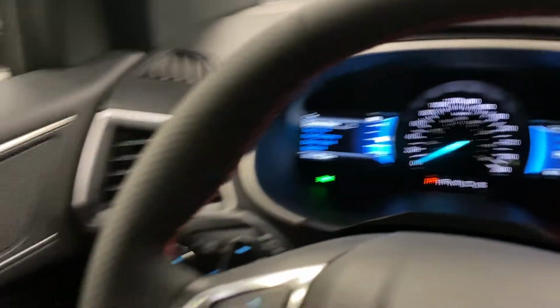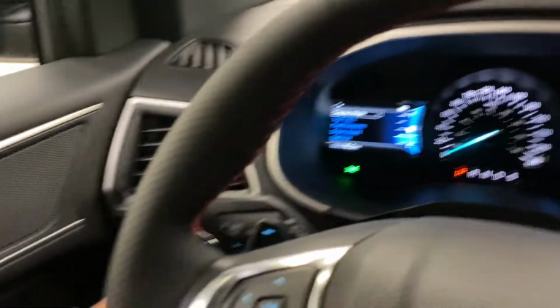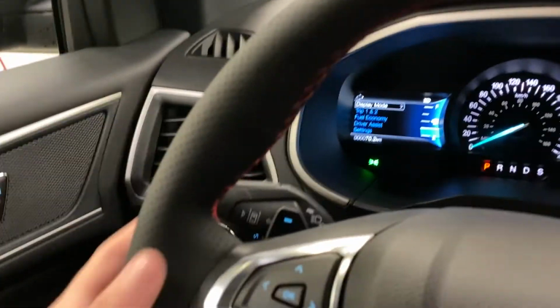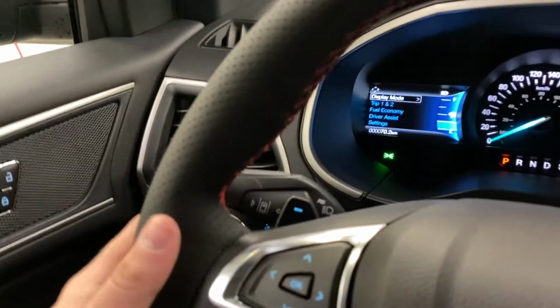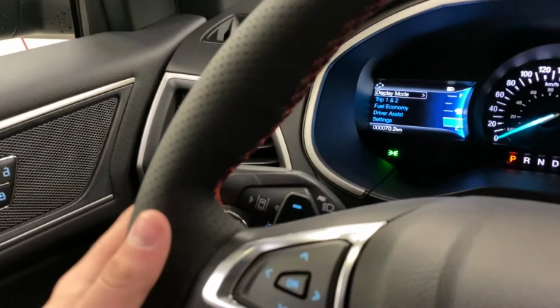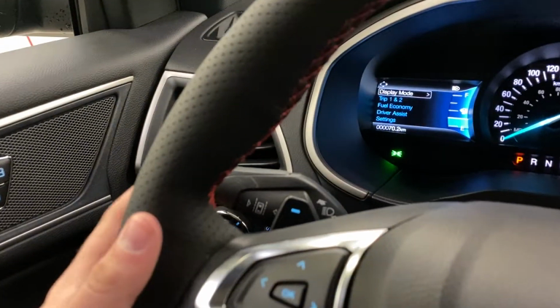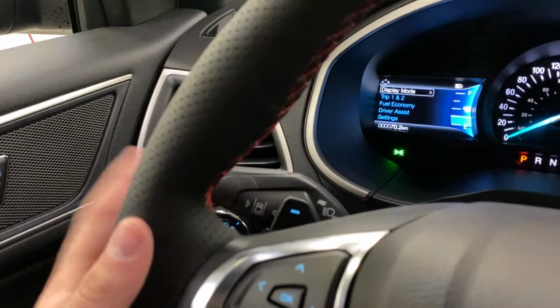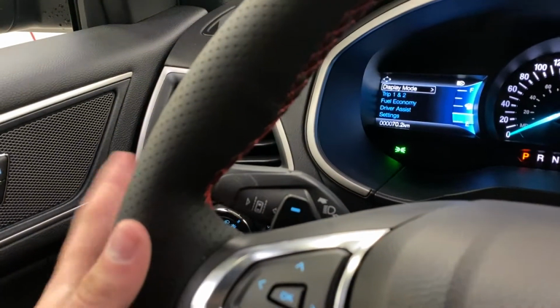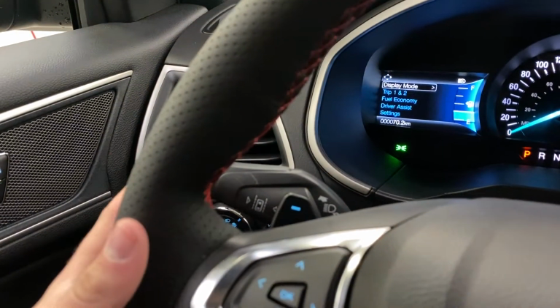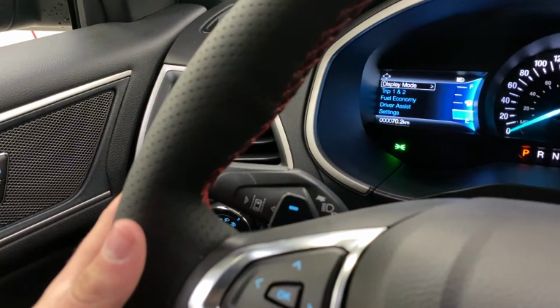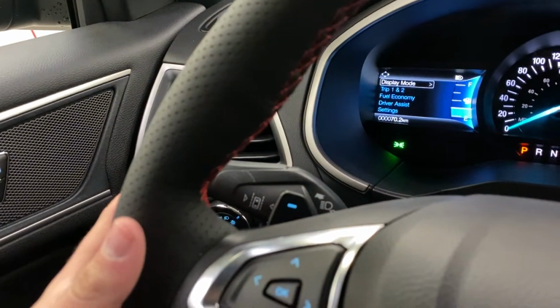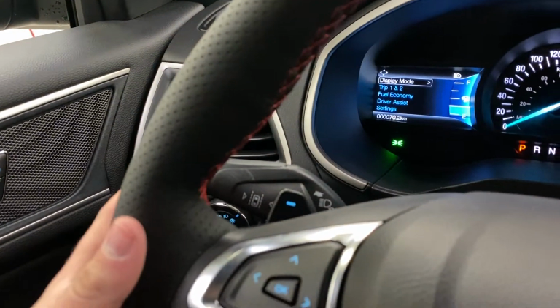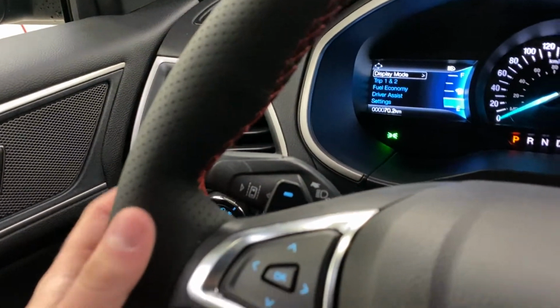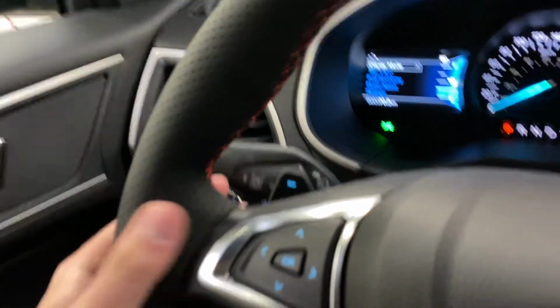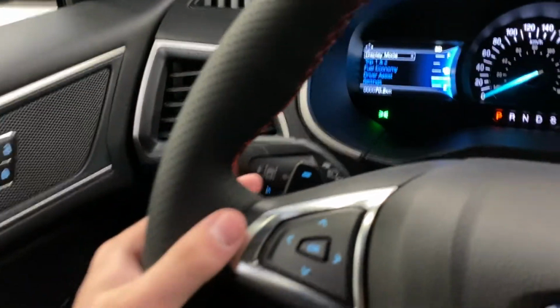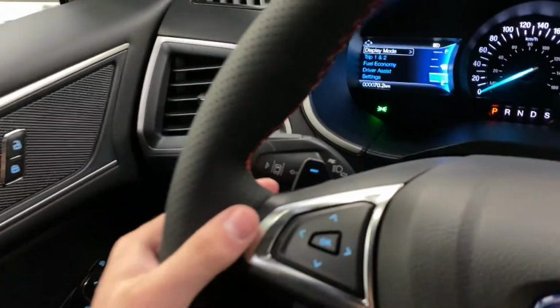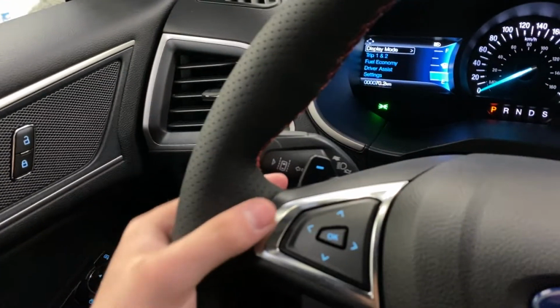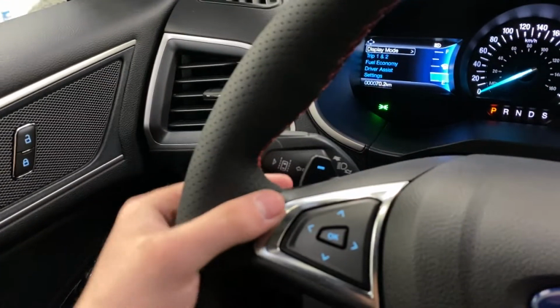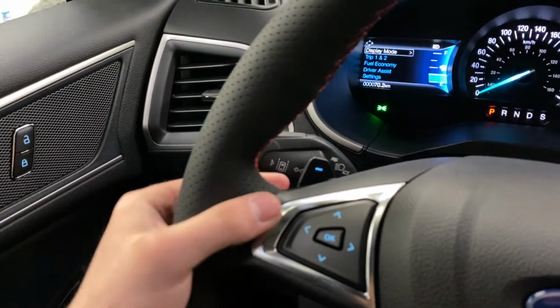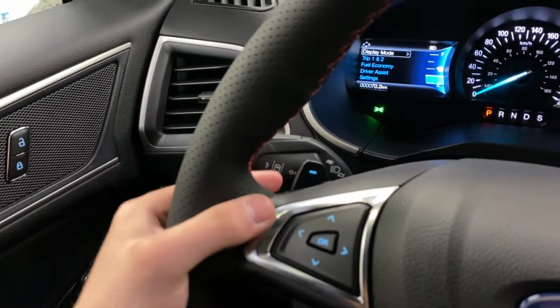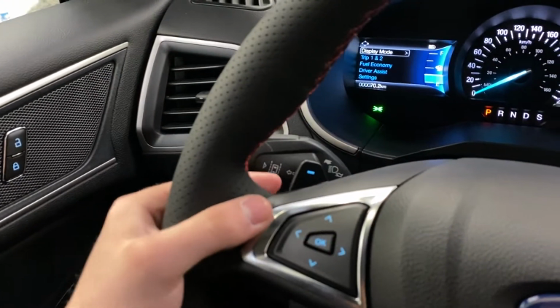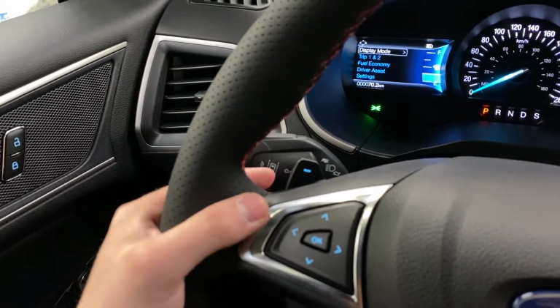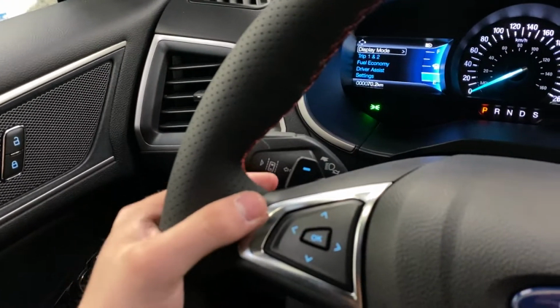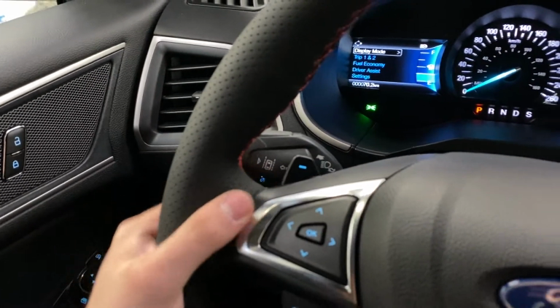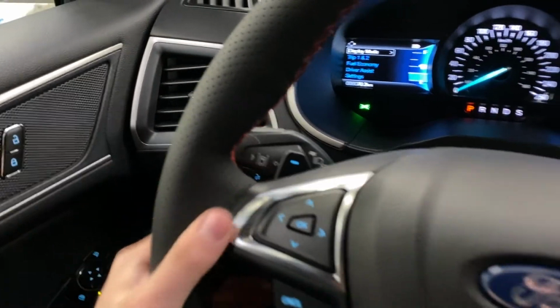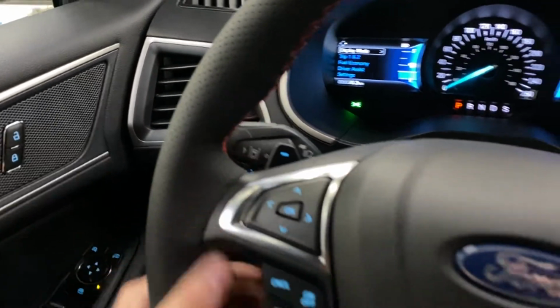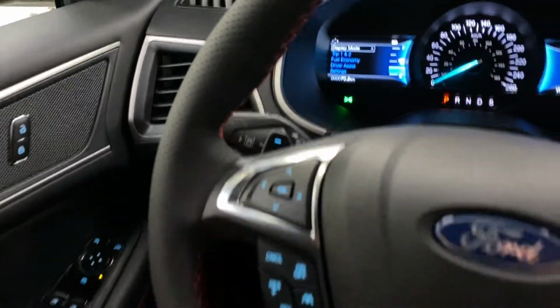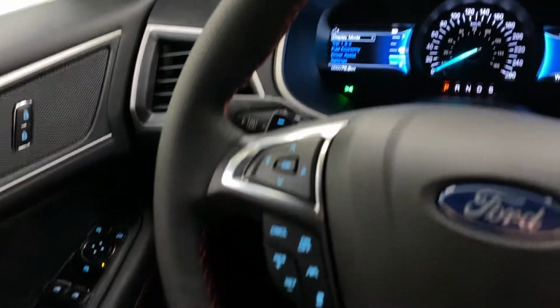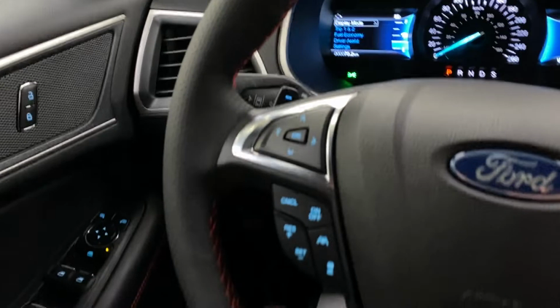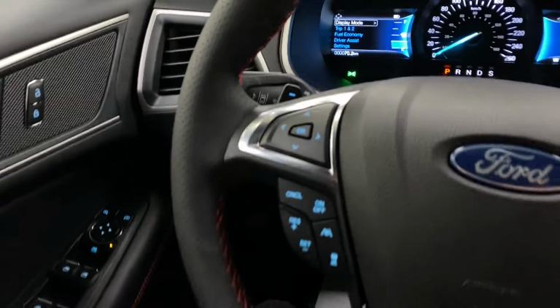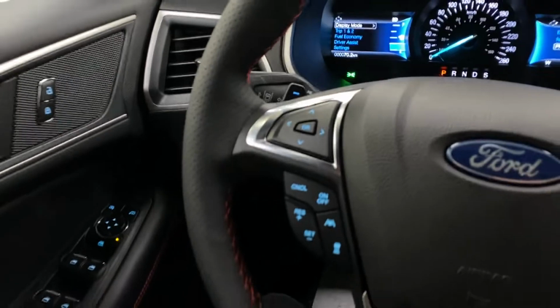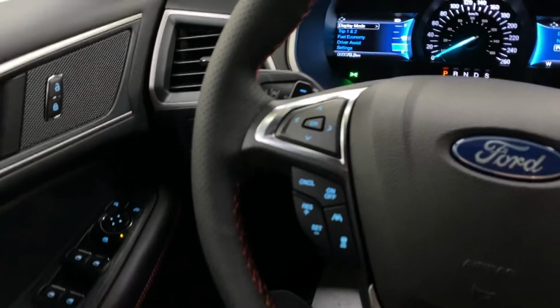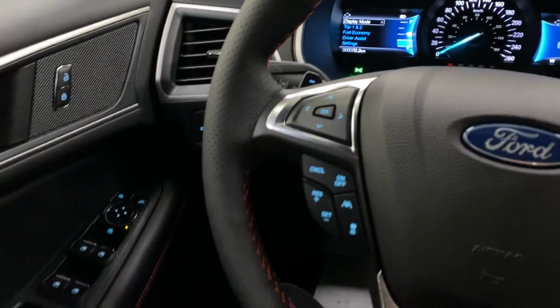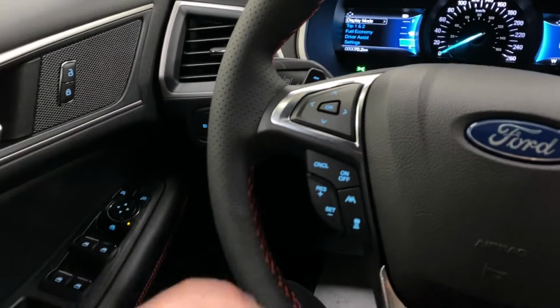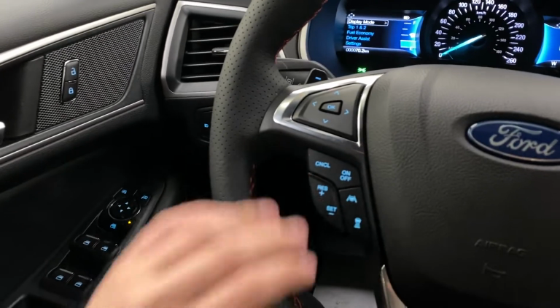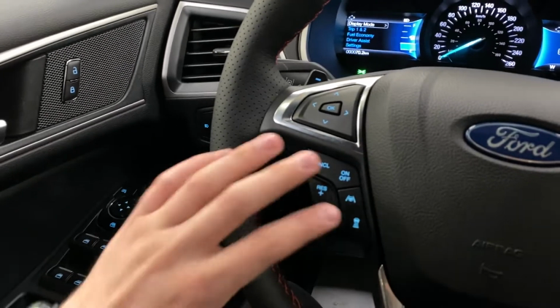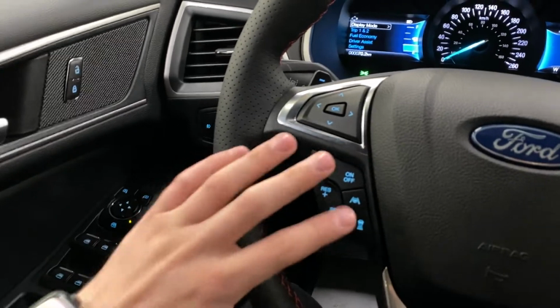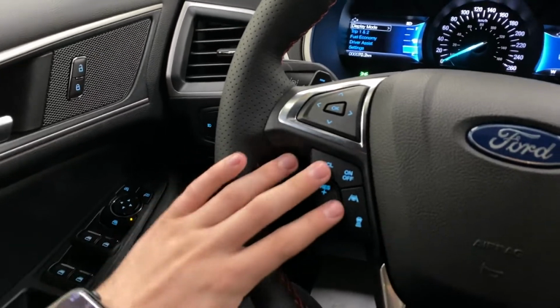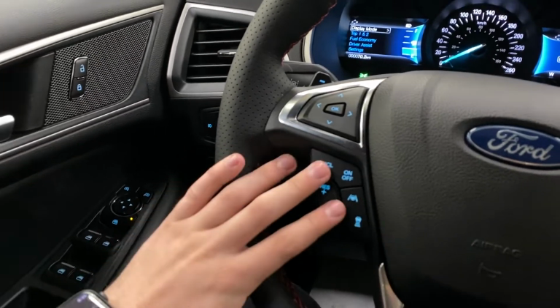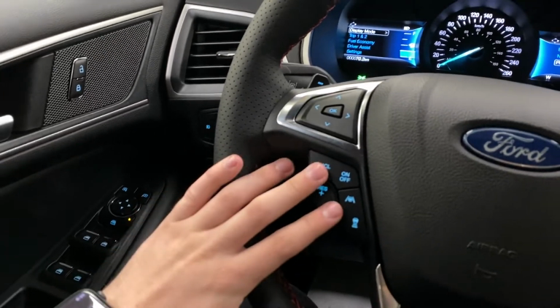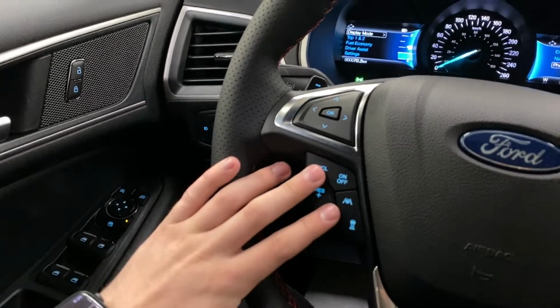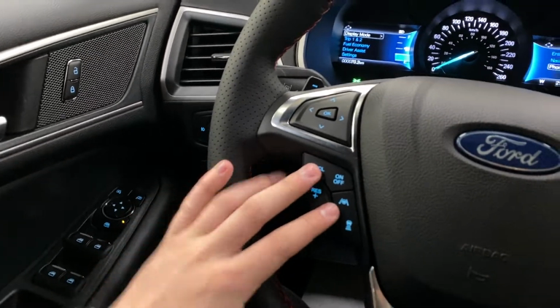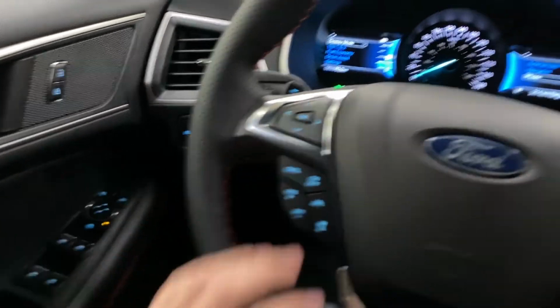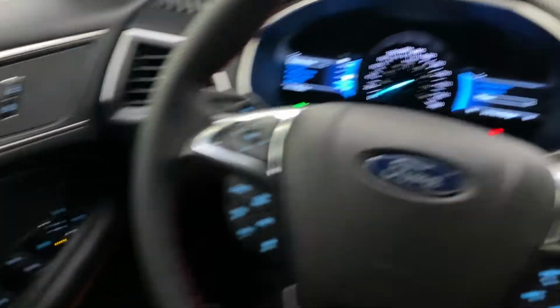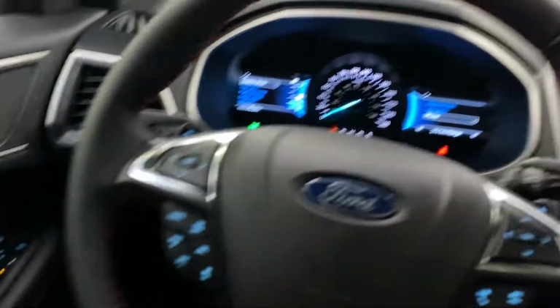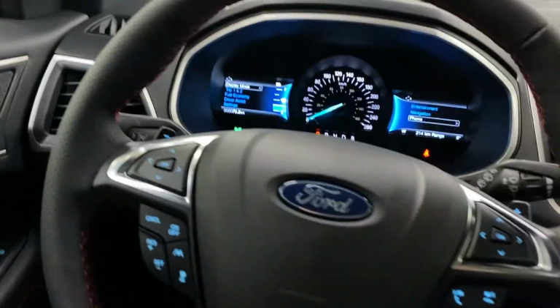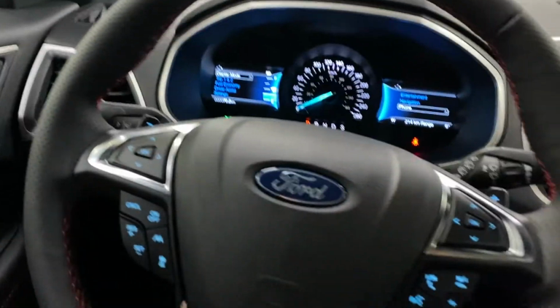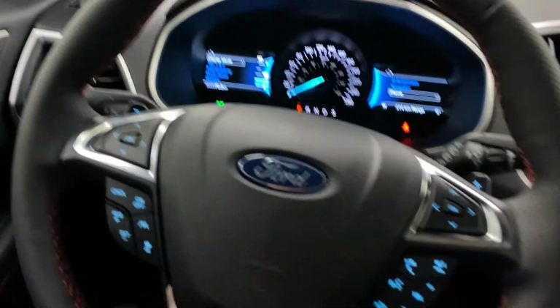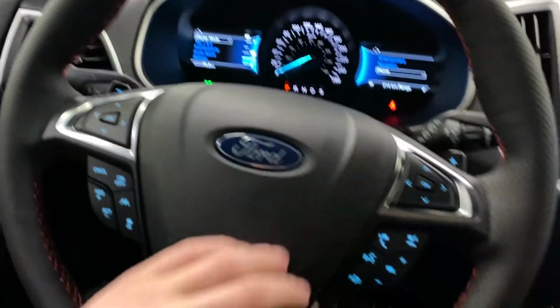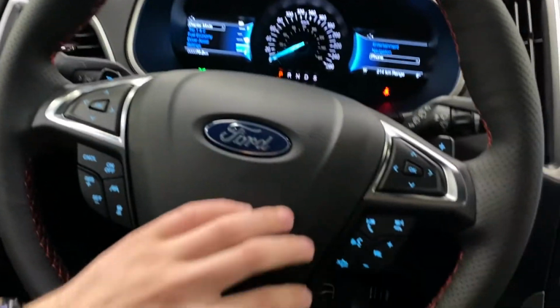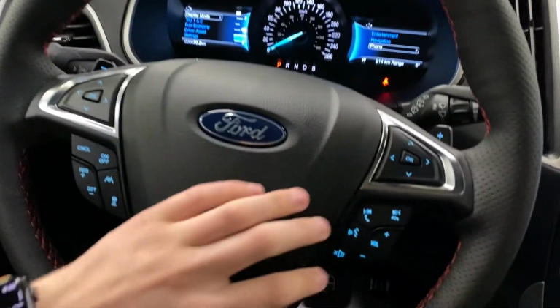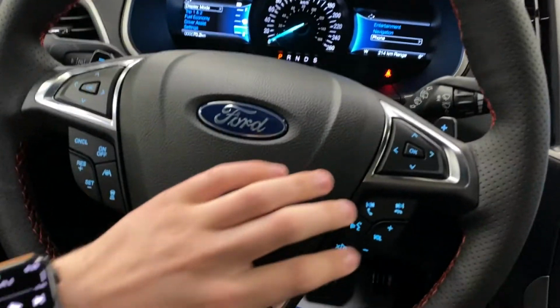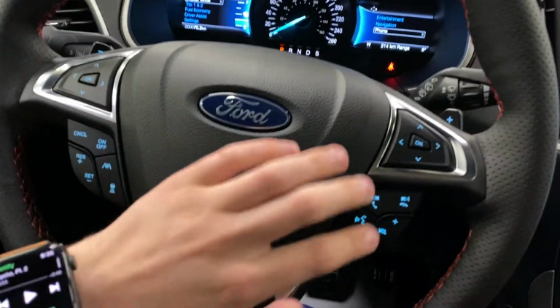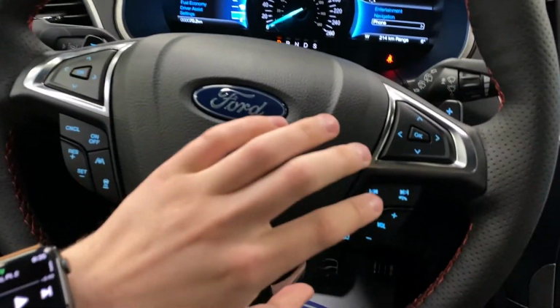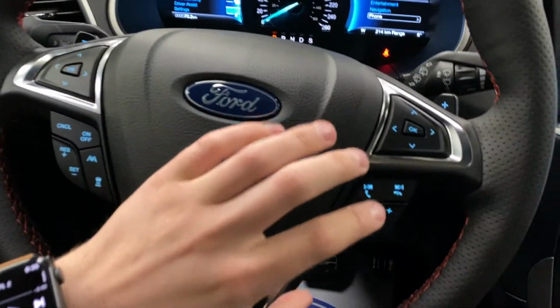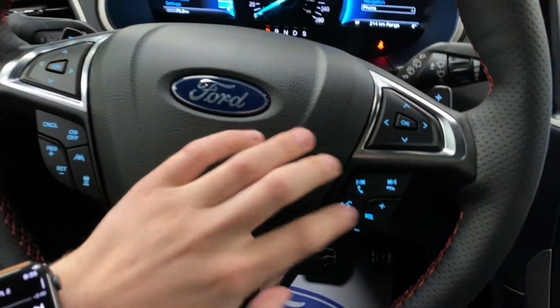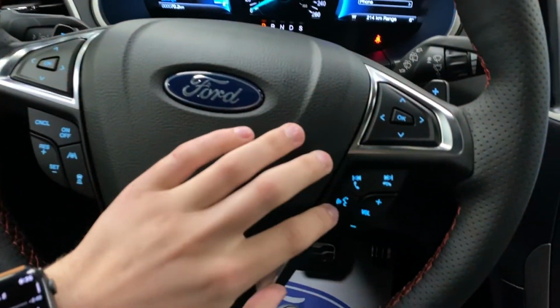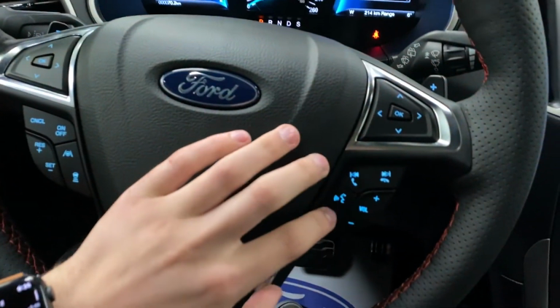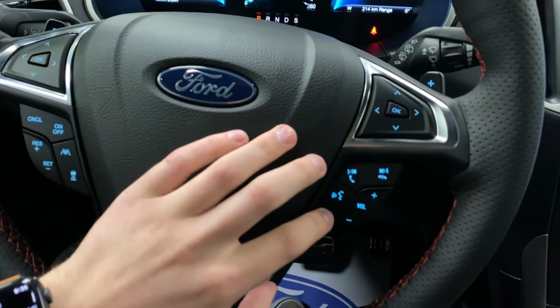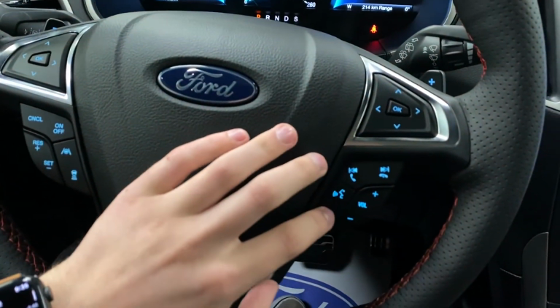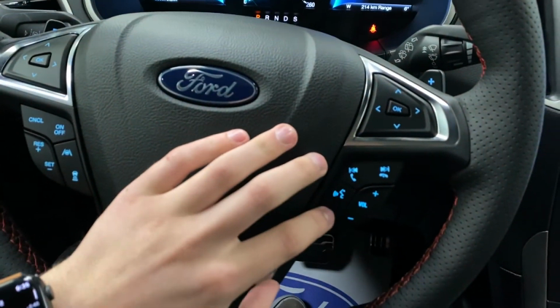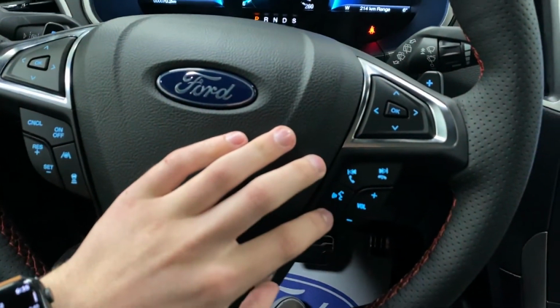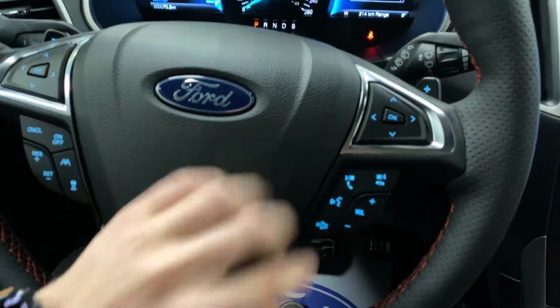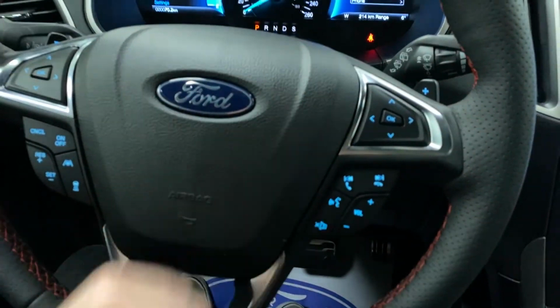Lane keep assist is on the steering wheel, and you've got paddle shifters for sport mode. Adaptive cruise control is to the left, with hands-free and media controls on the right.